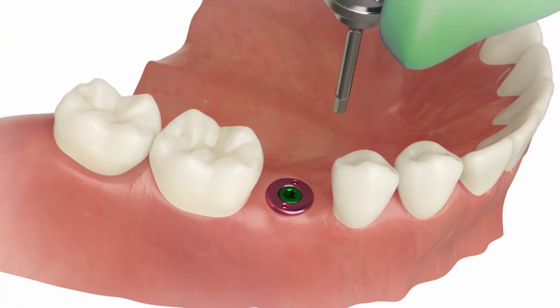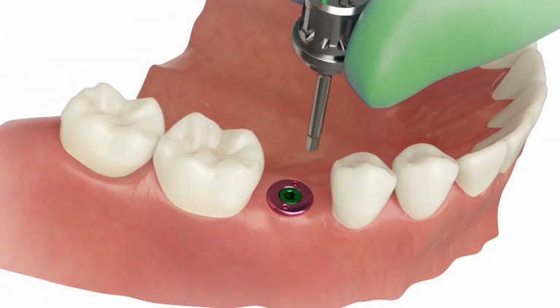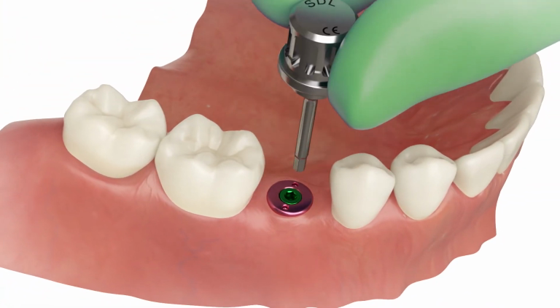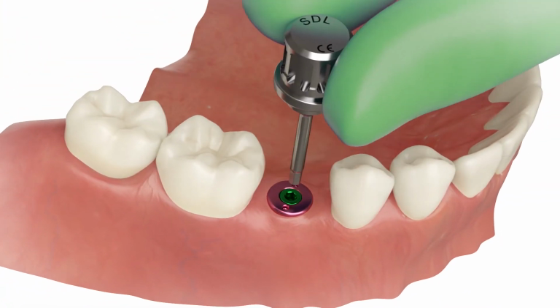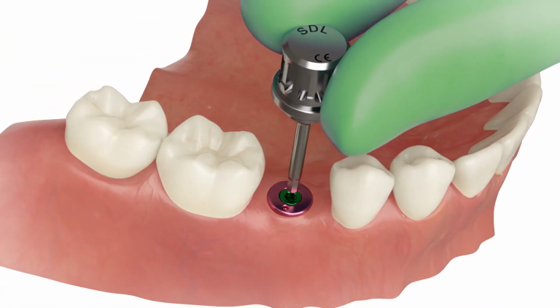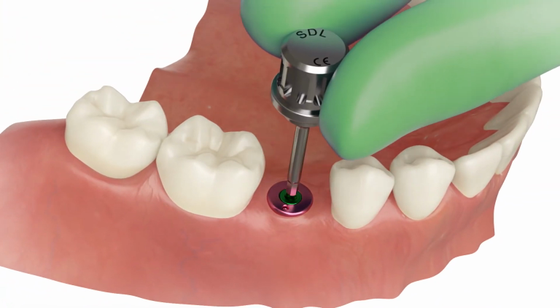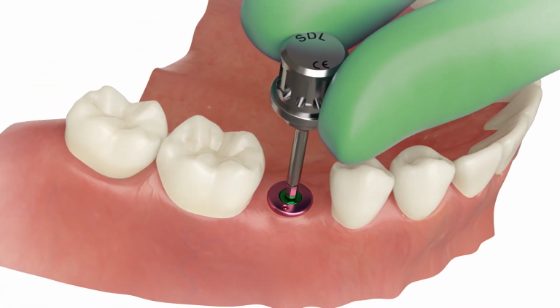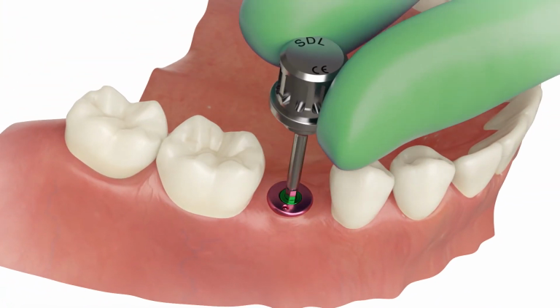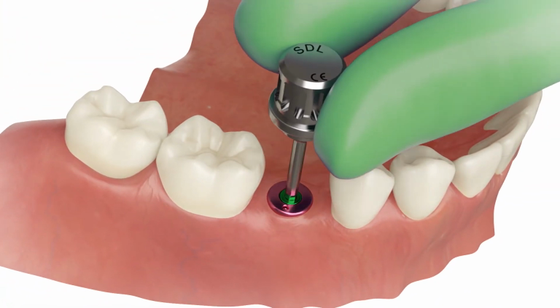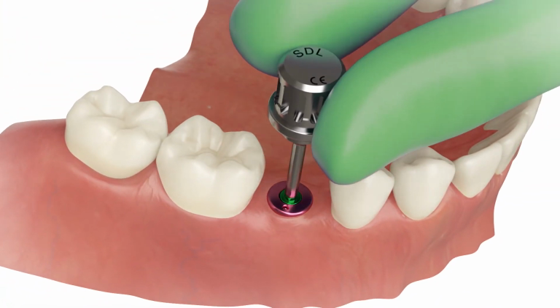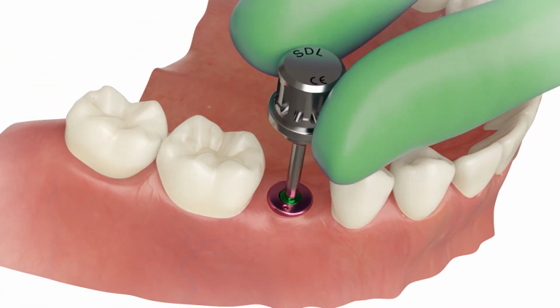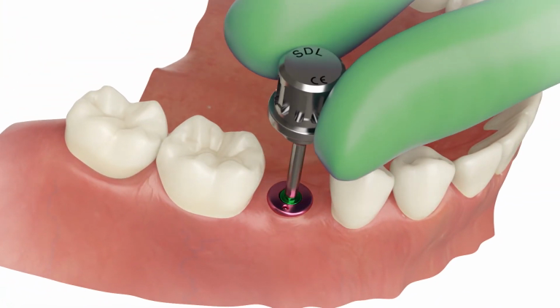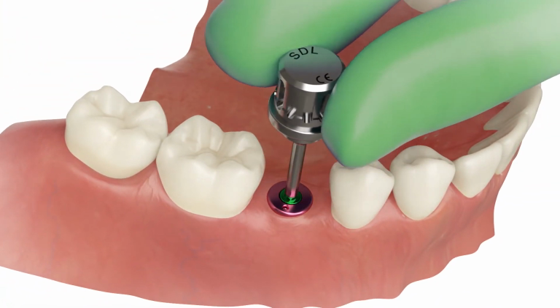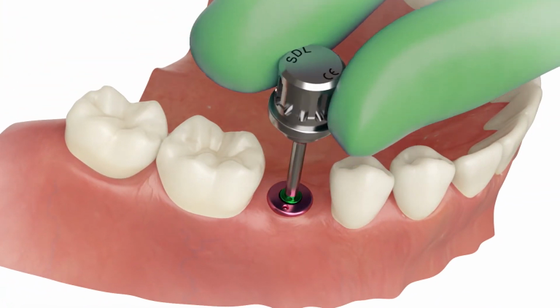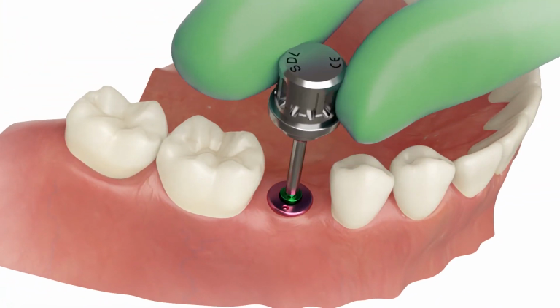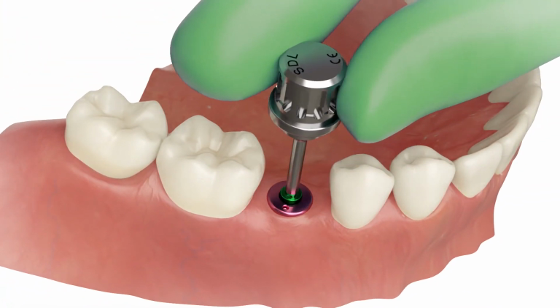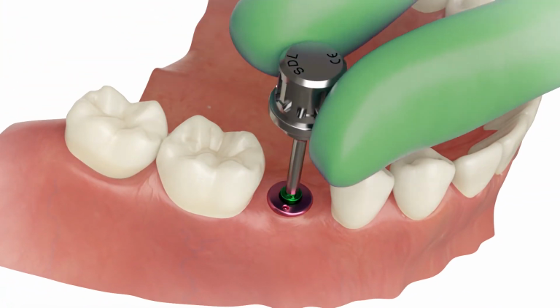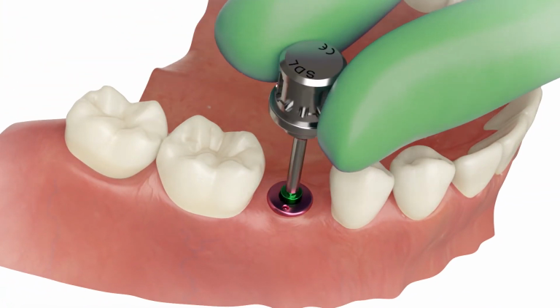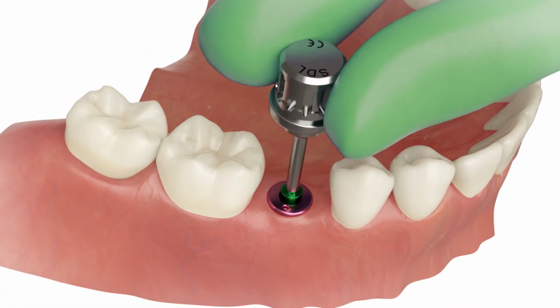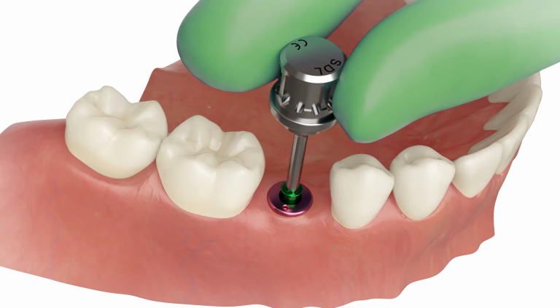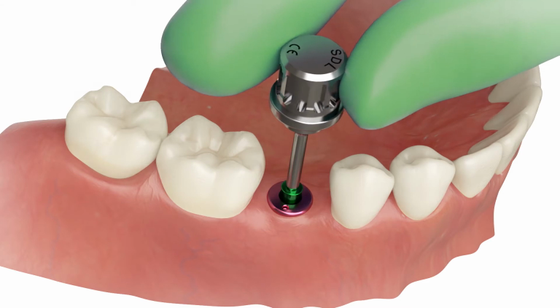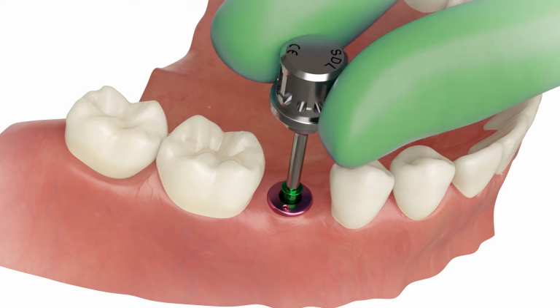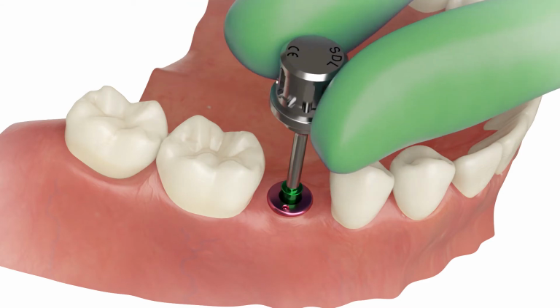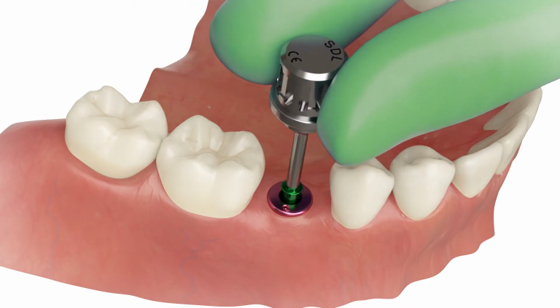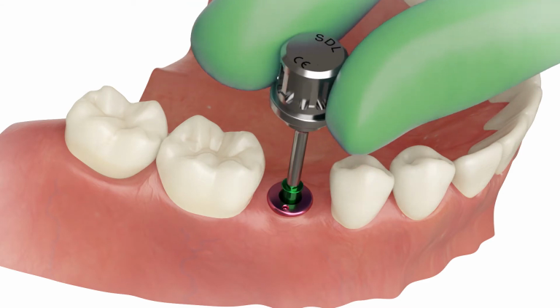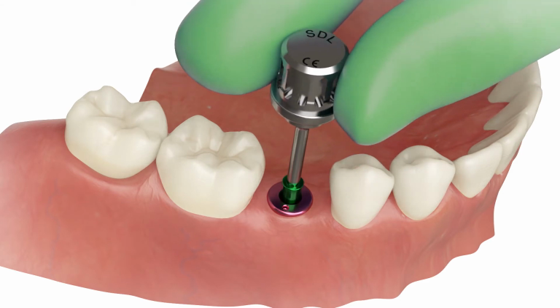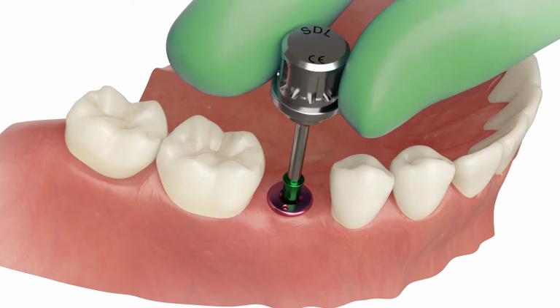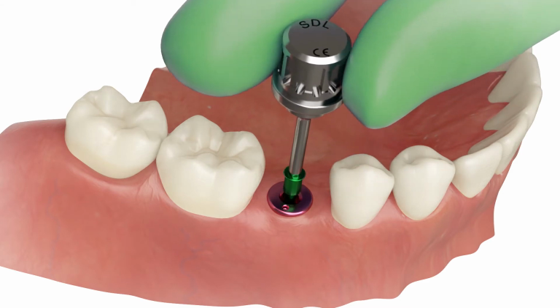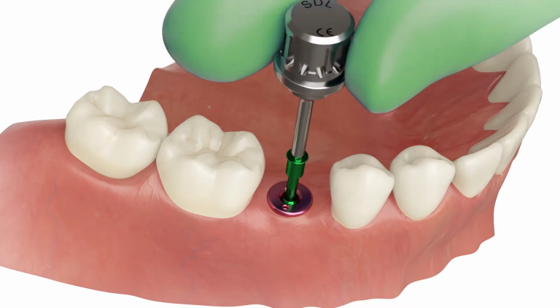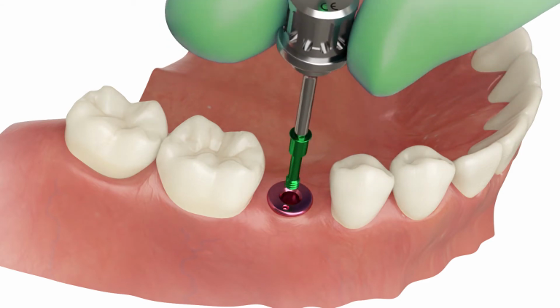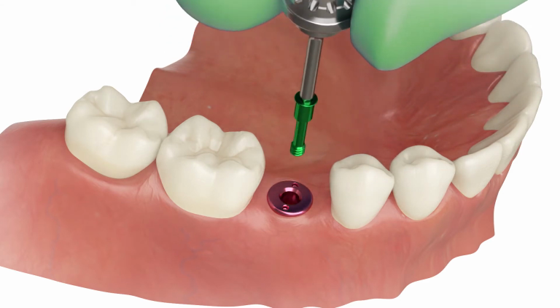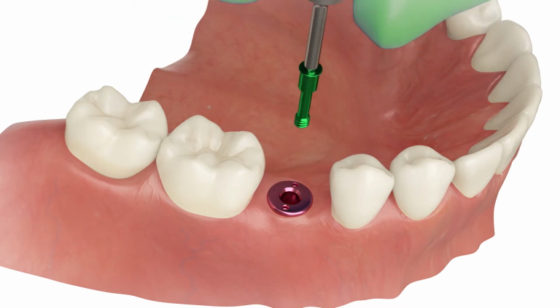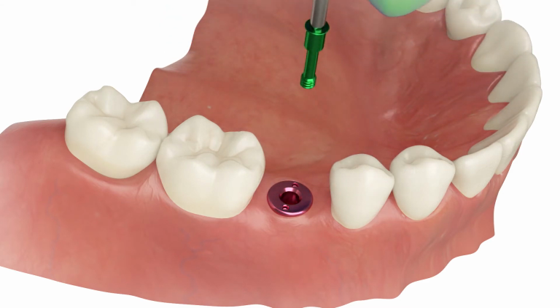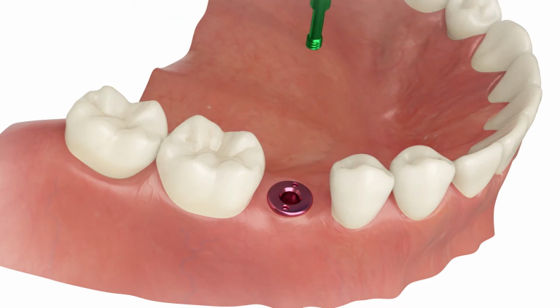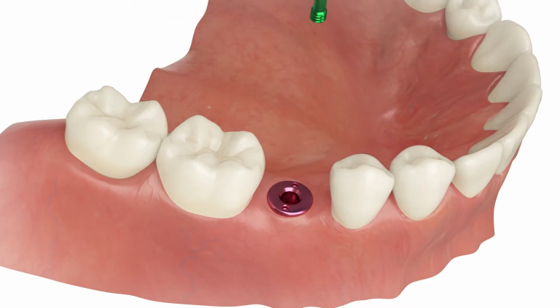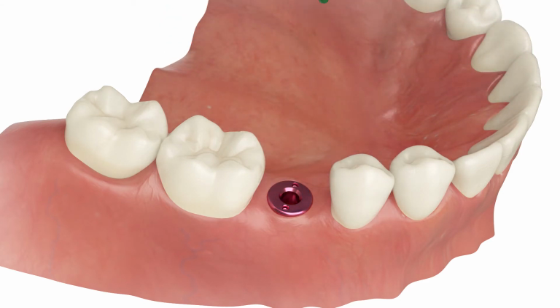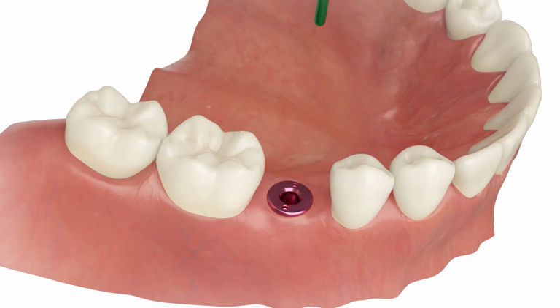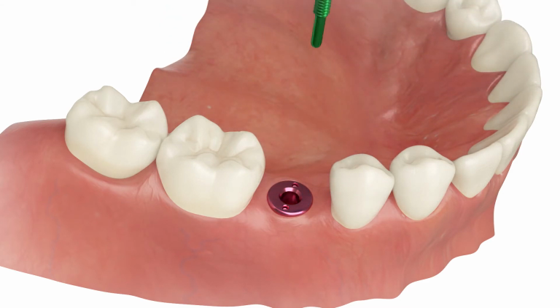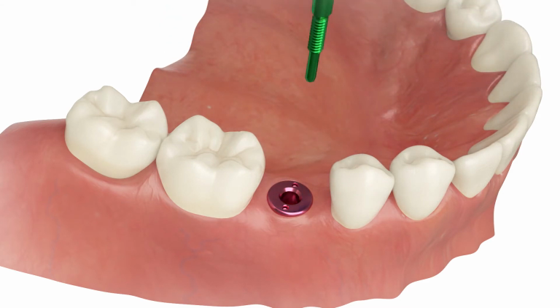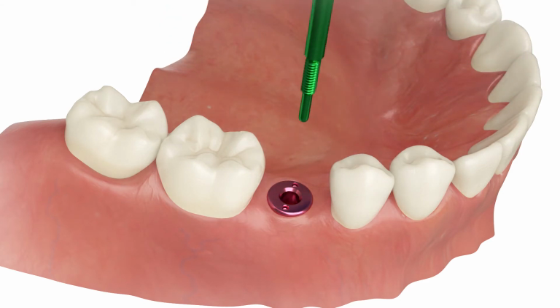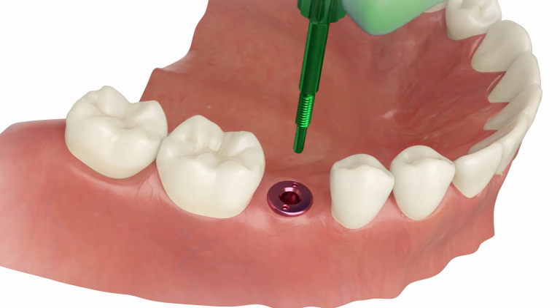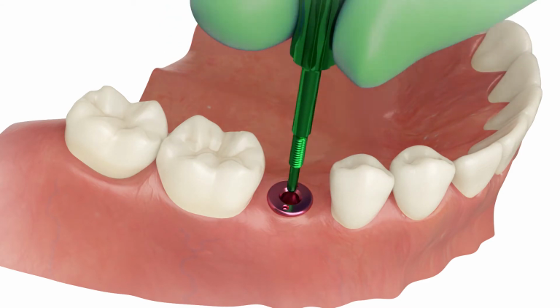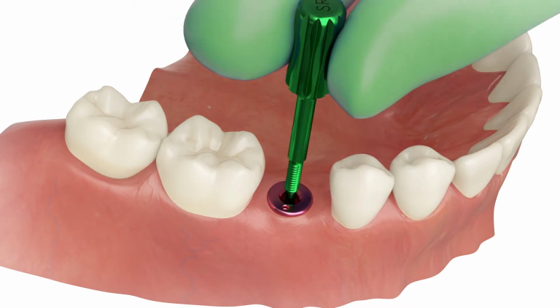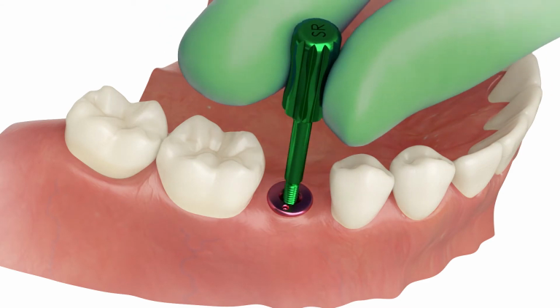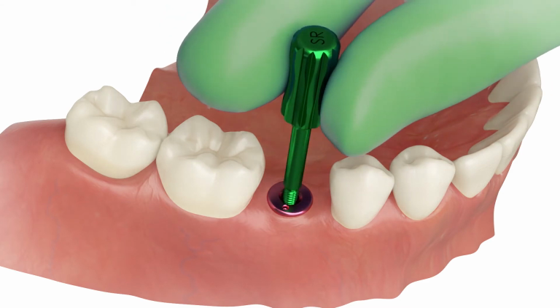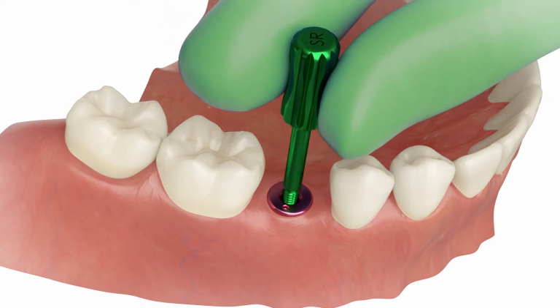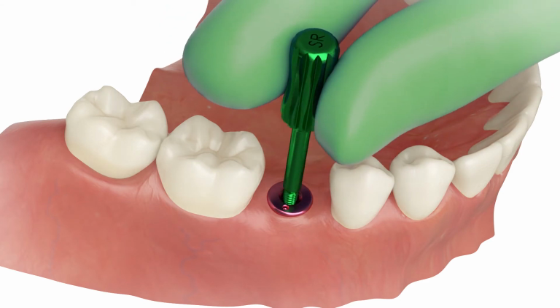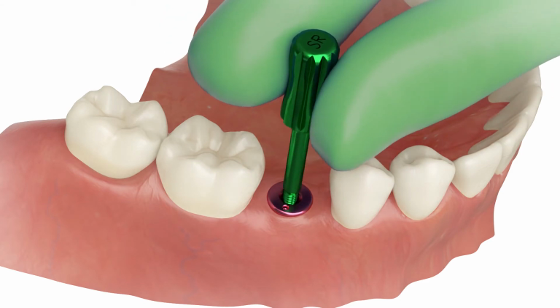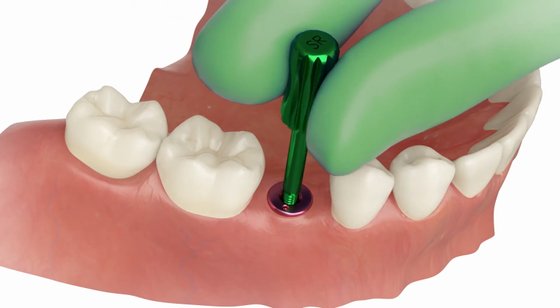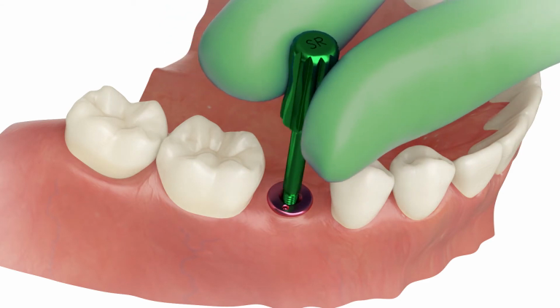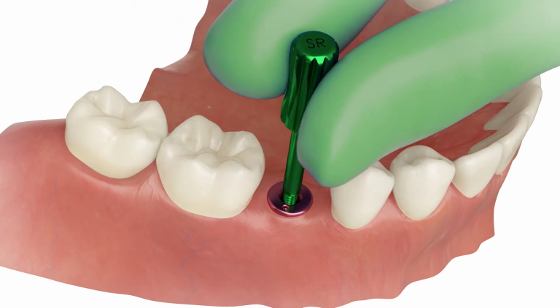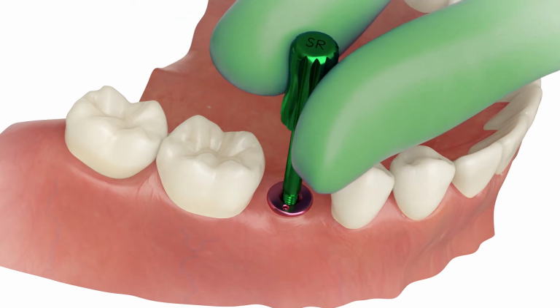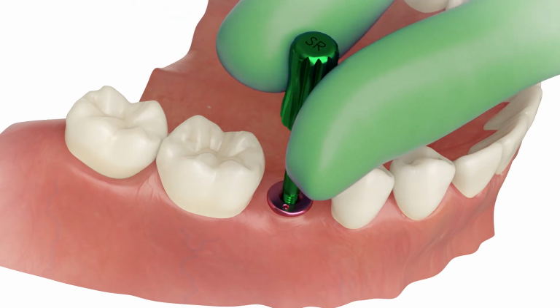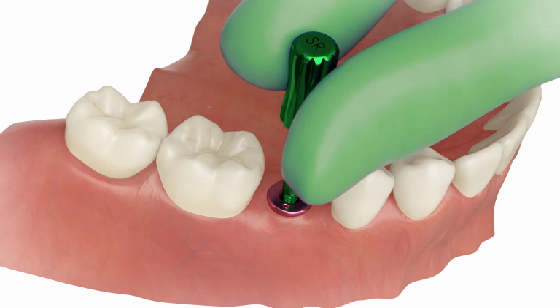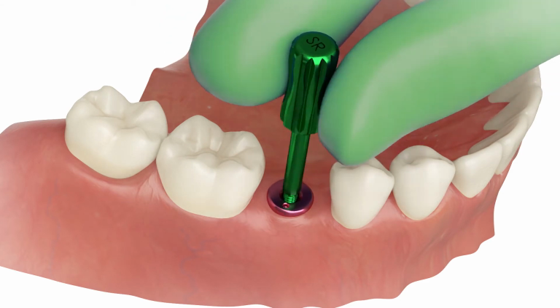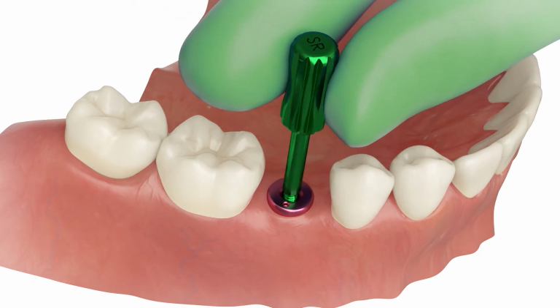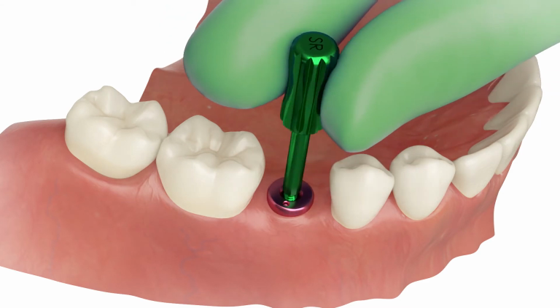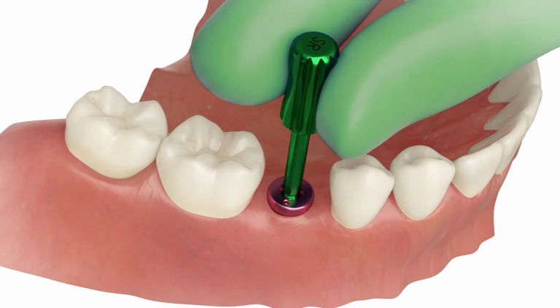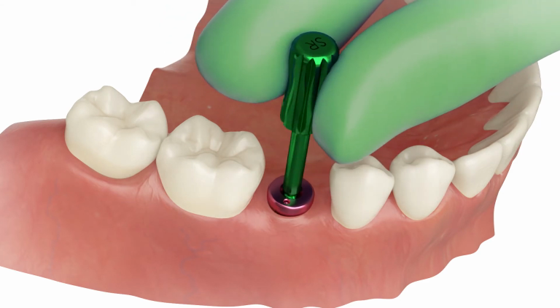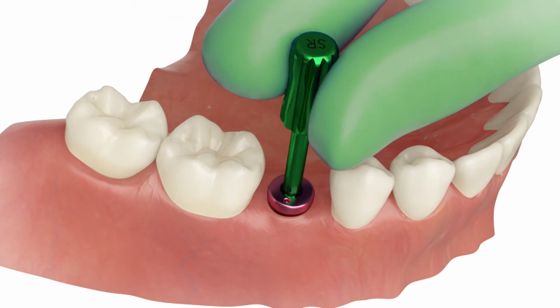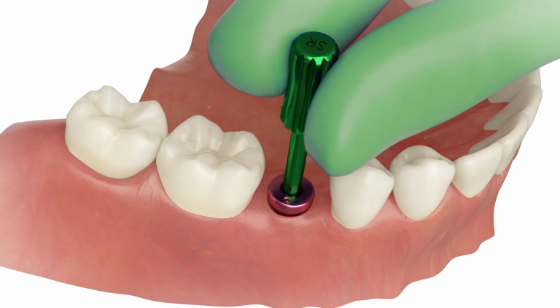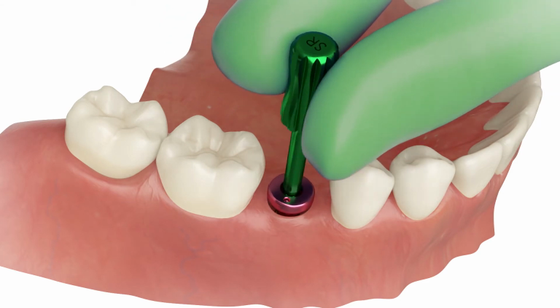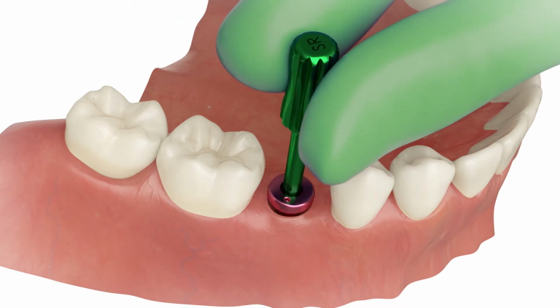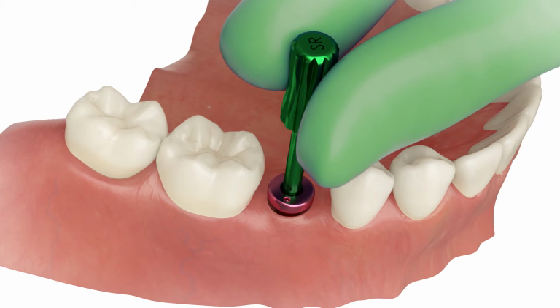Remove the healing abutment from the implant. Use an abutment extractor for easier removing.